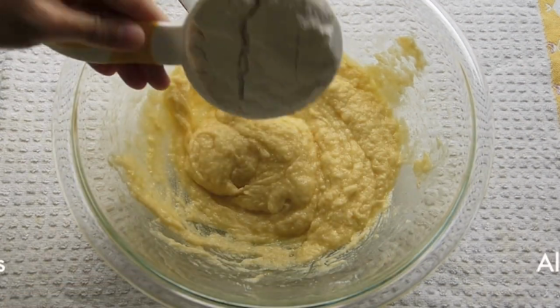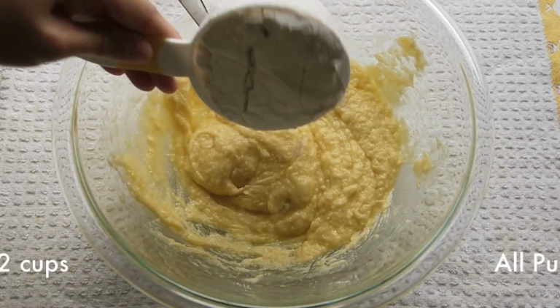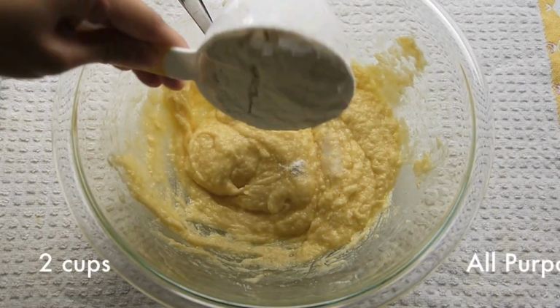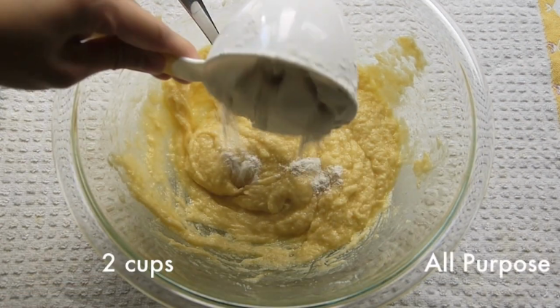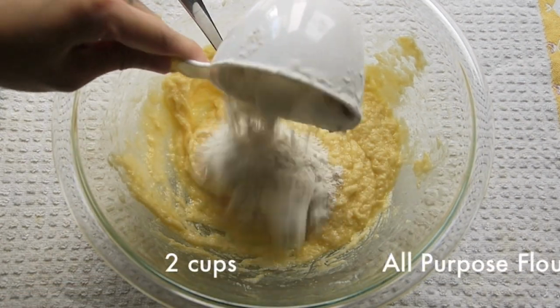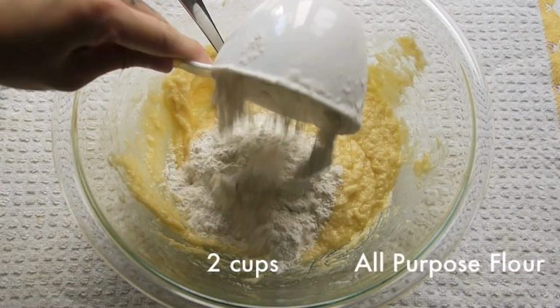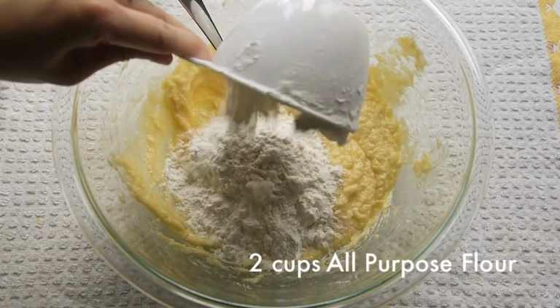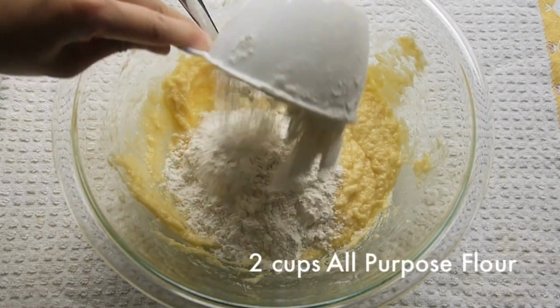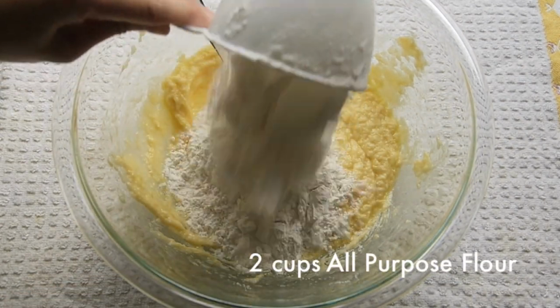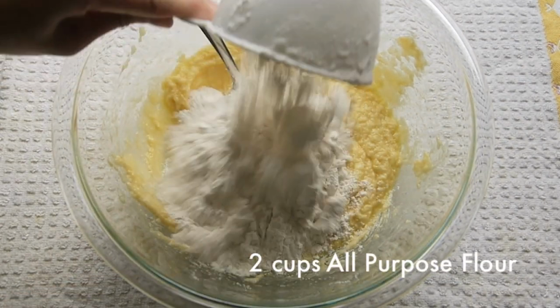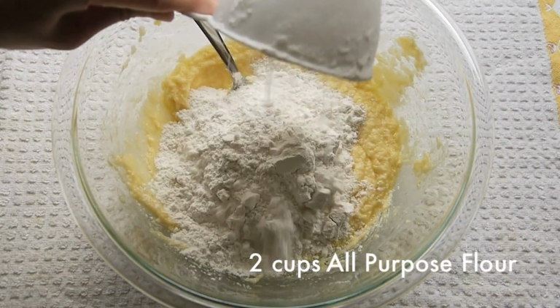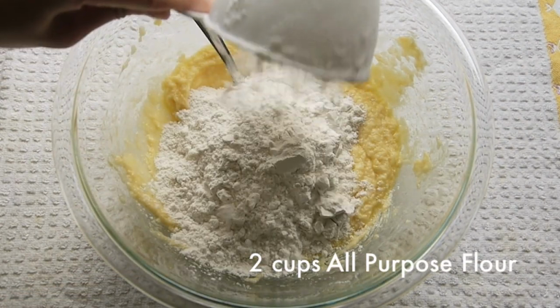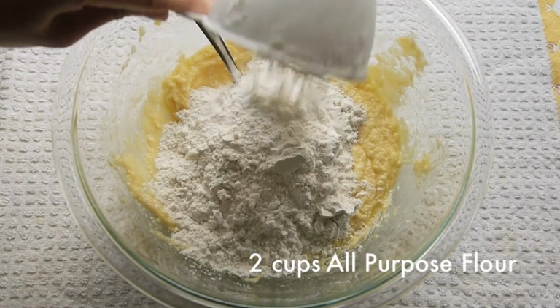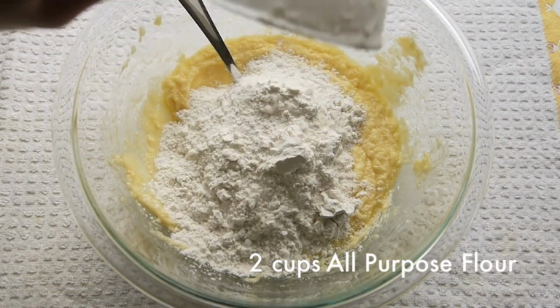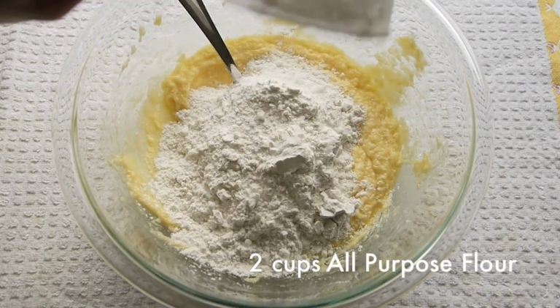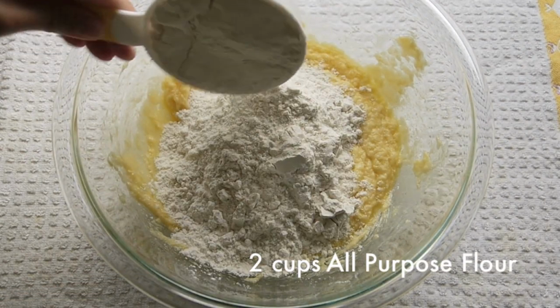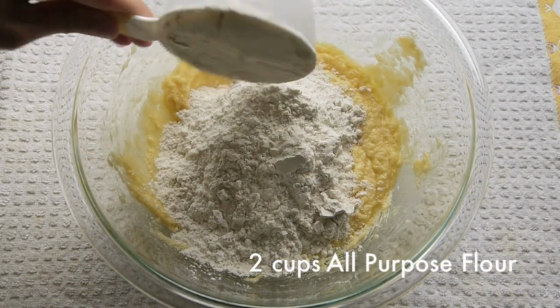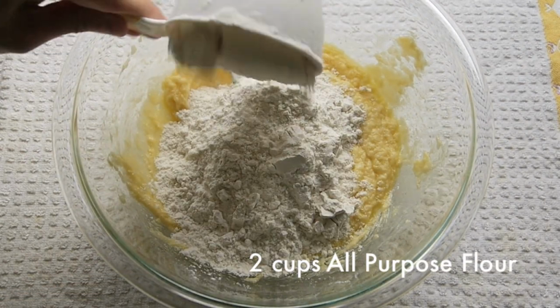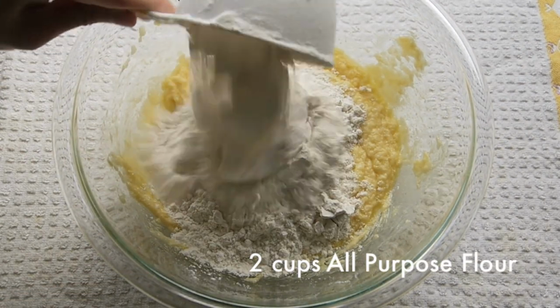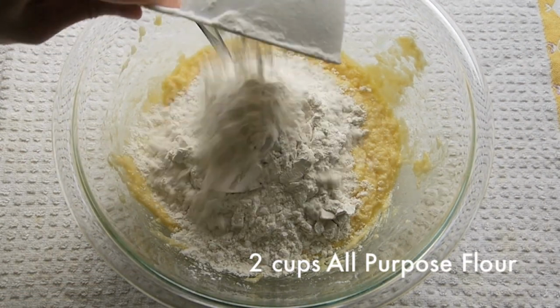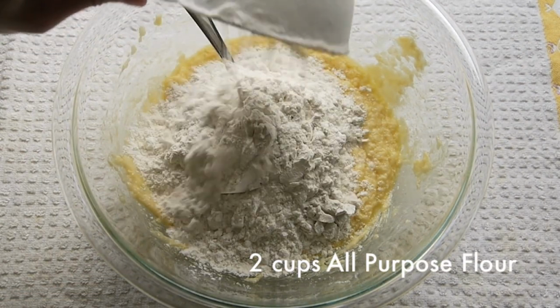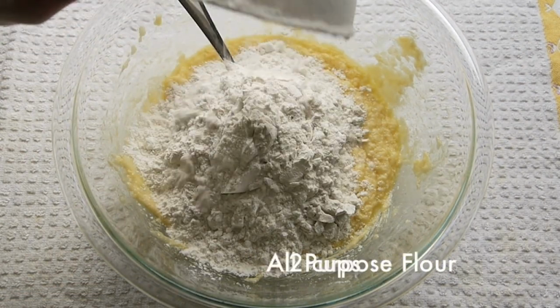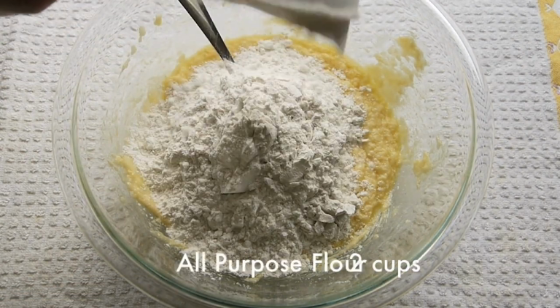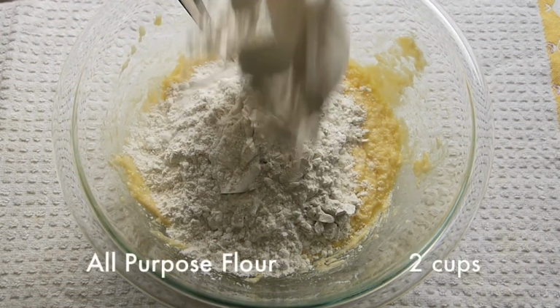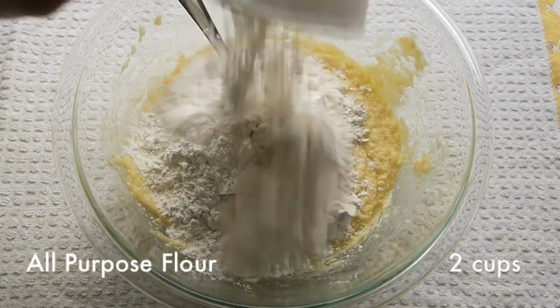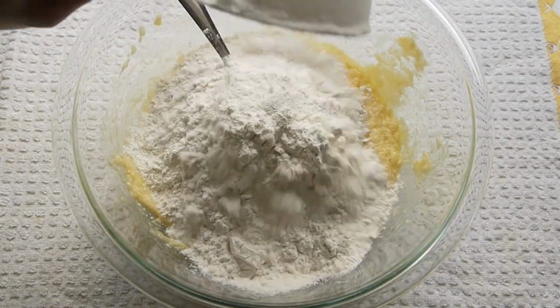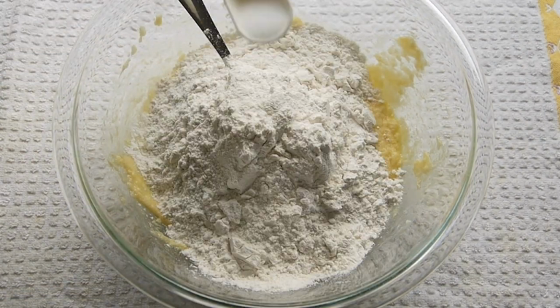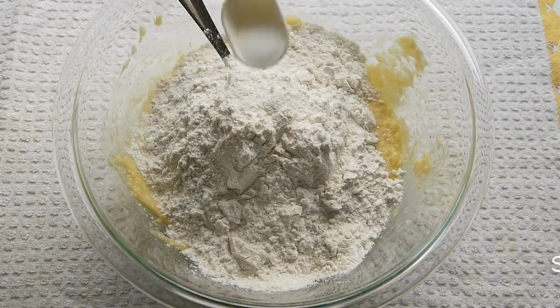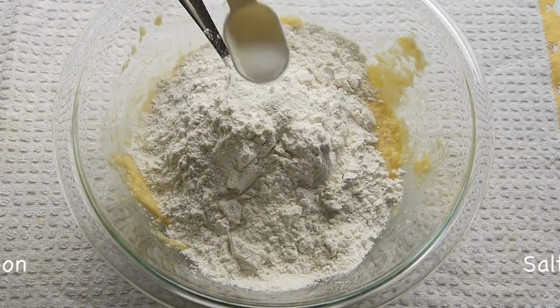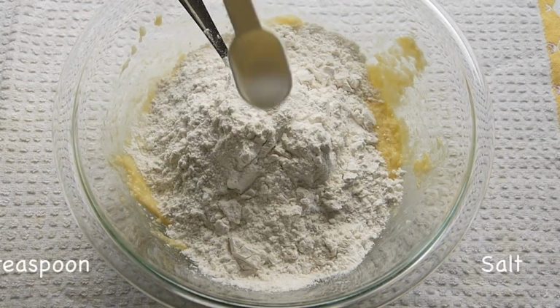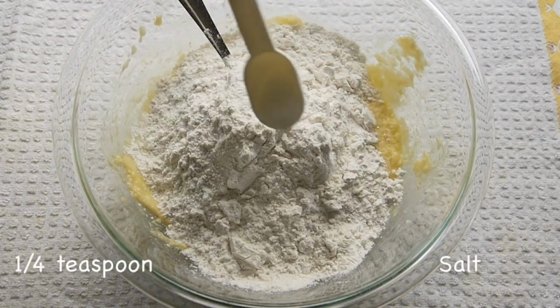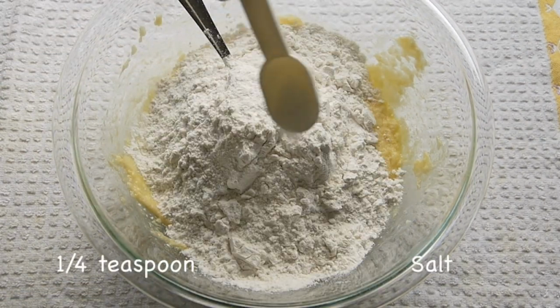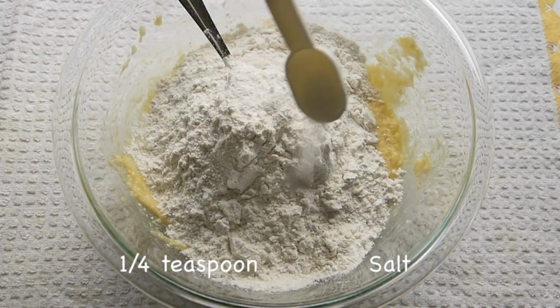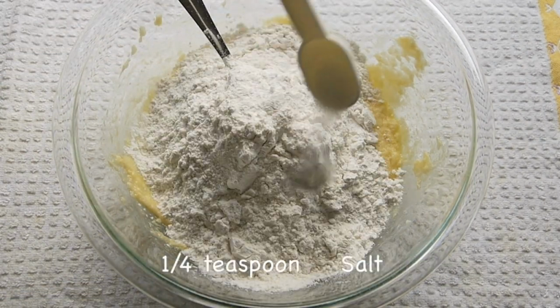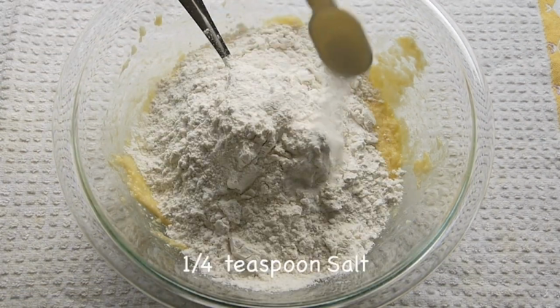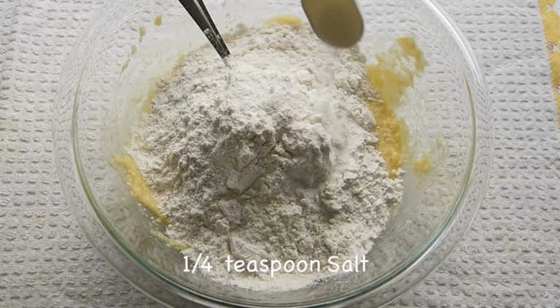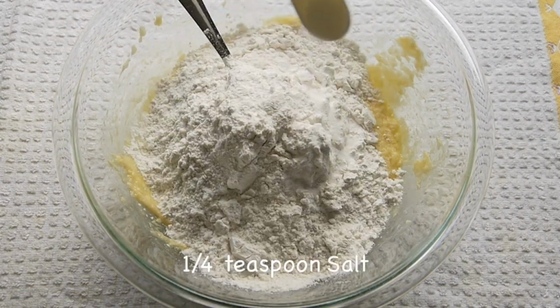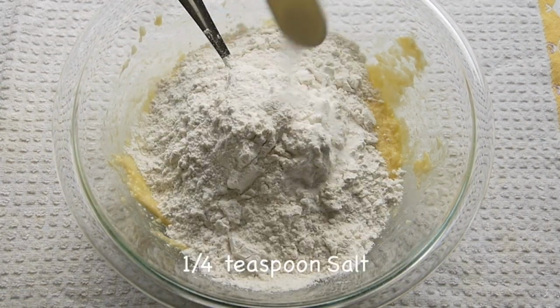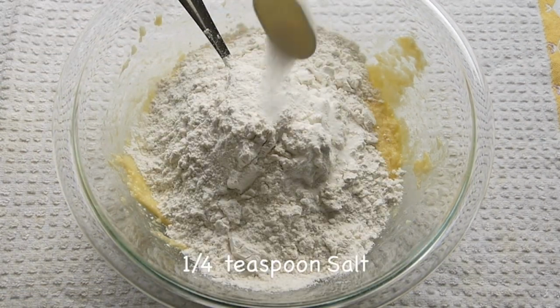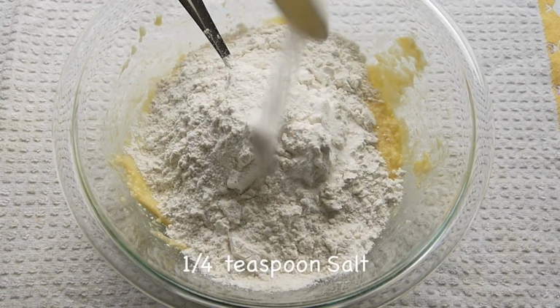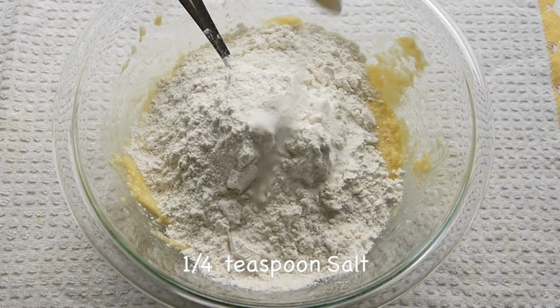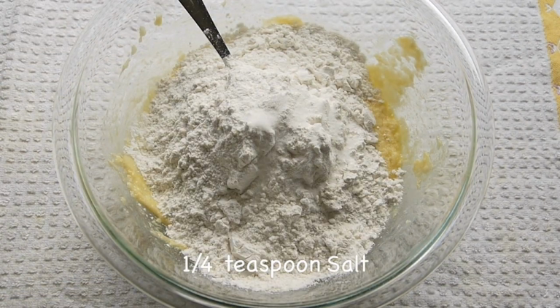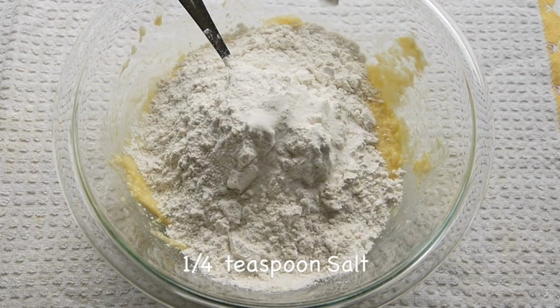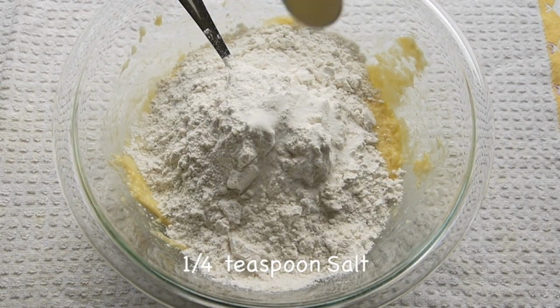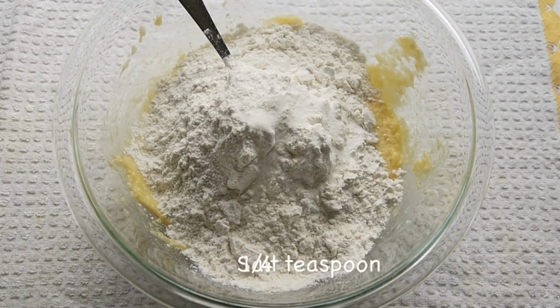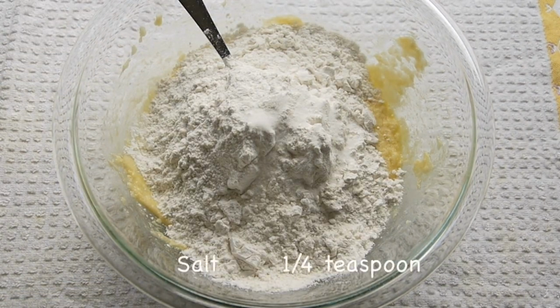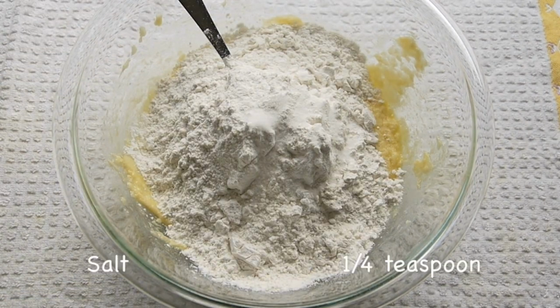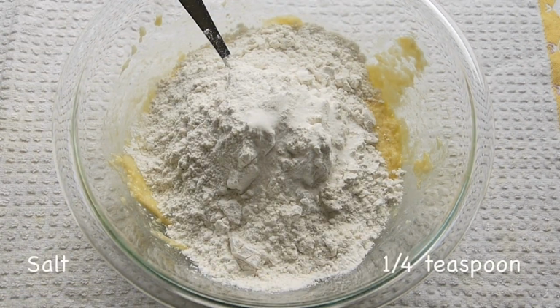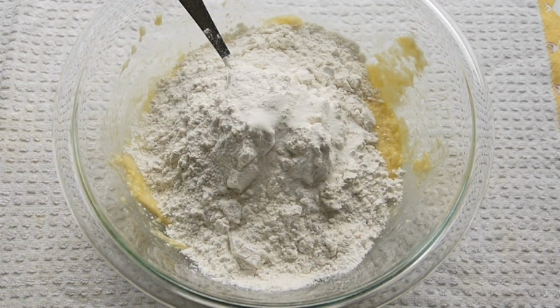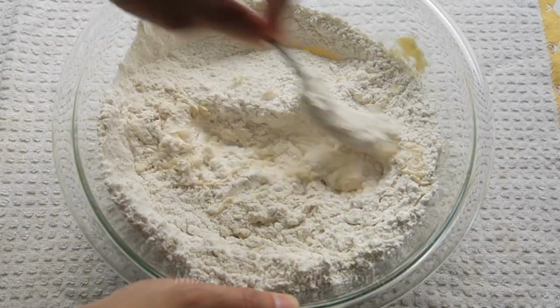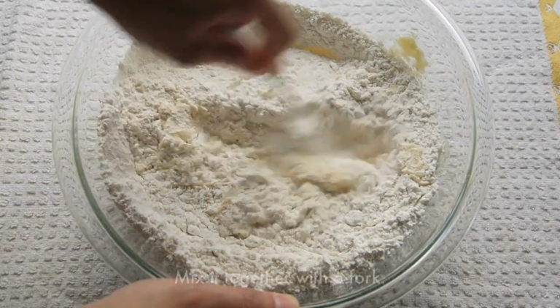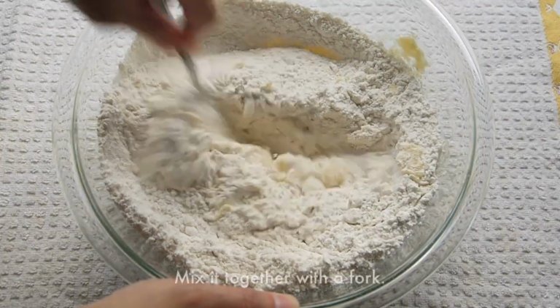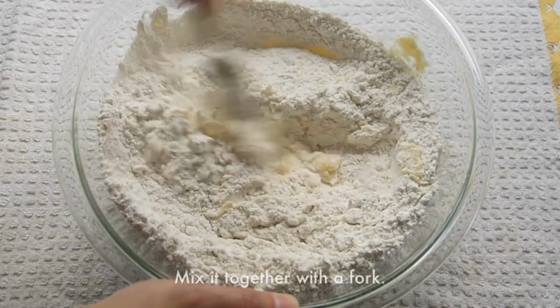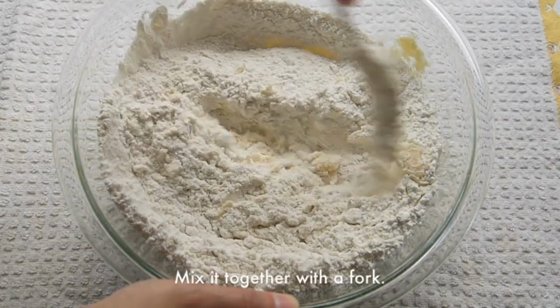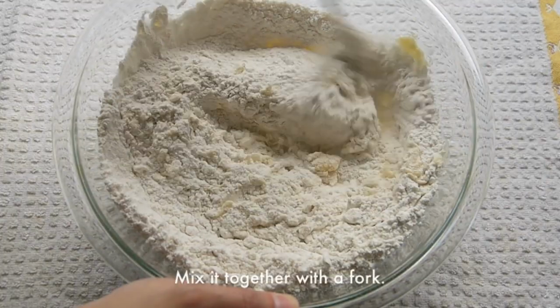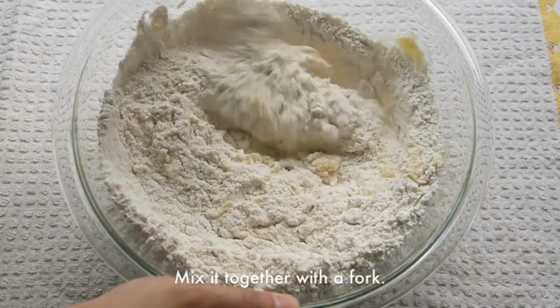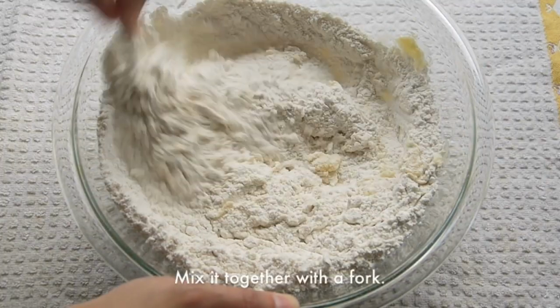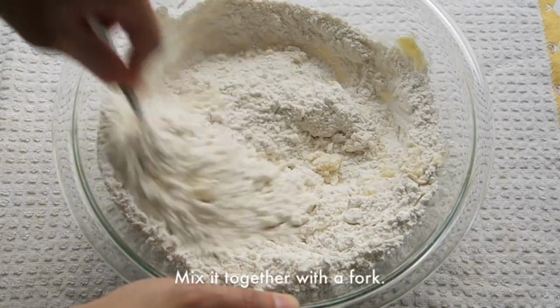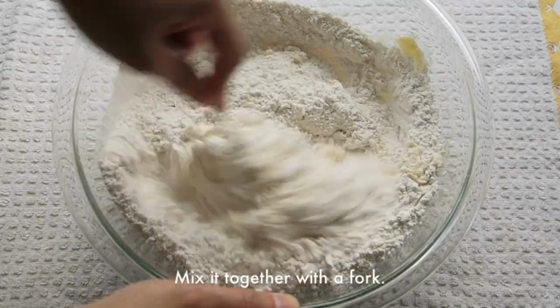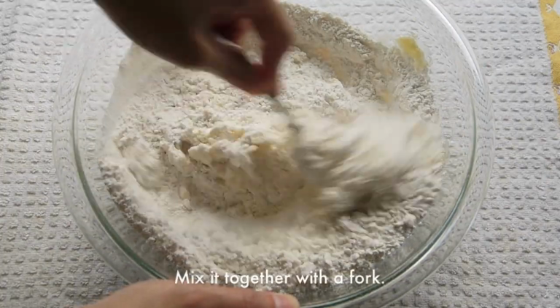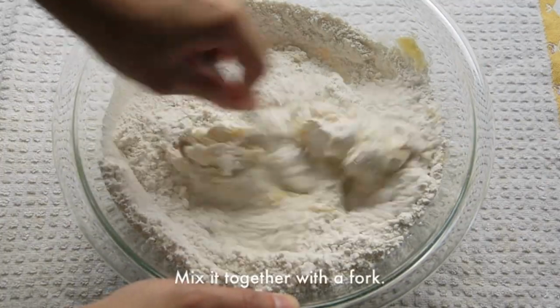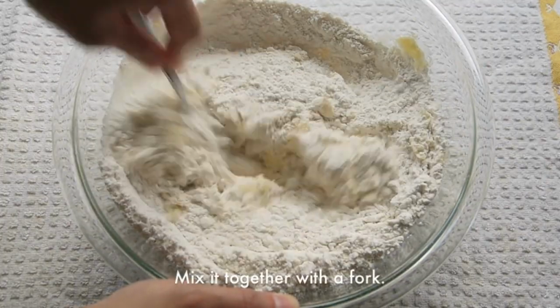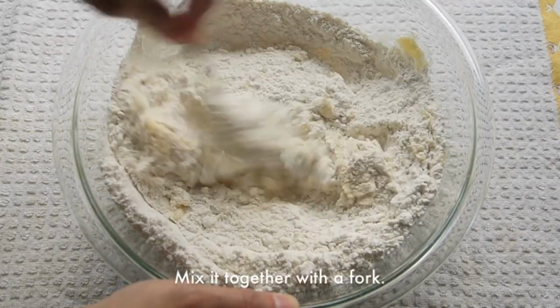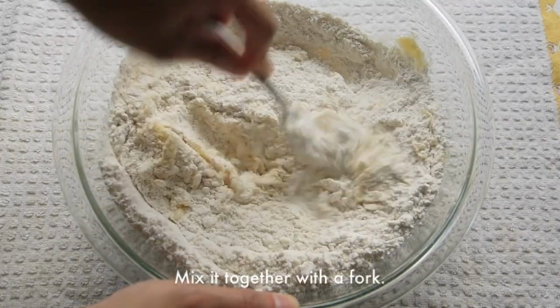Add 2 cups of all-purpose flour and 1/4 teaspoon of salt. Mix it together again.